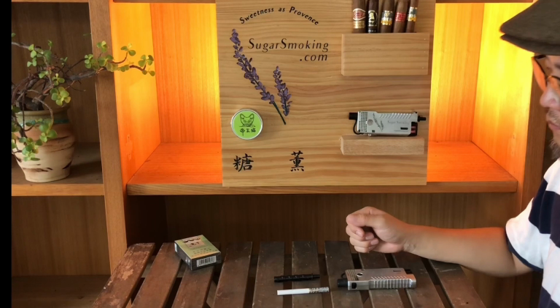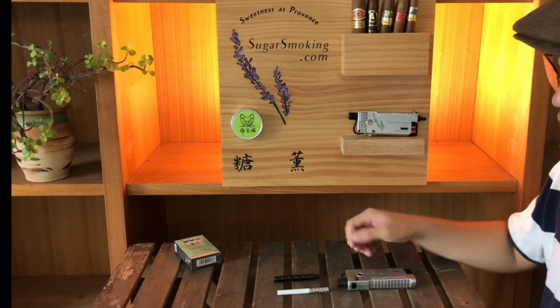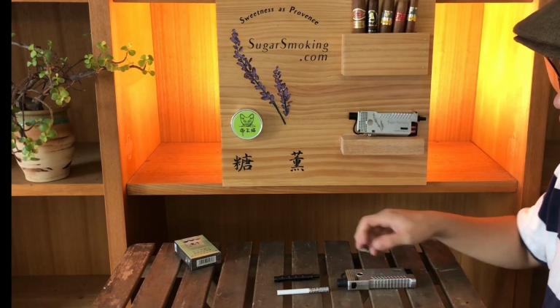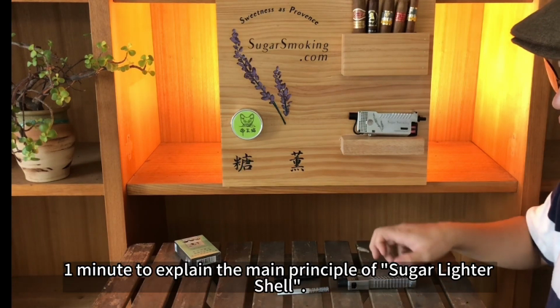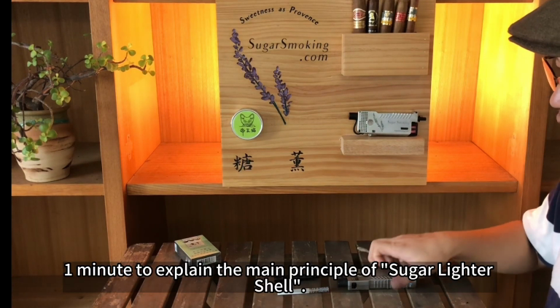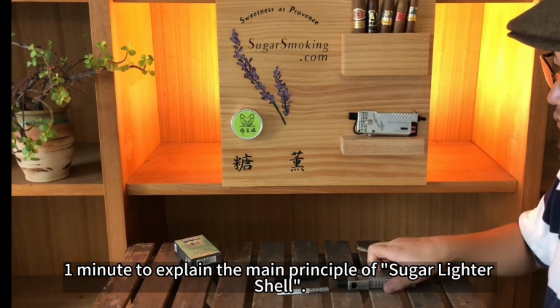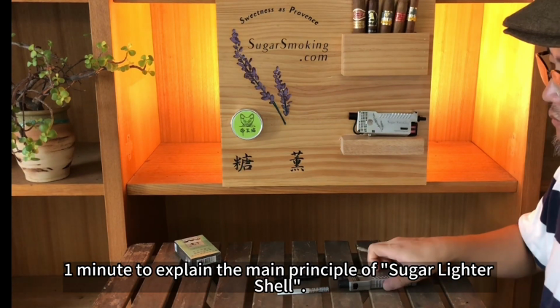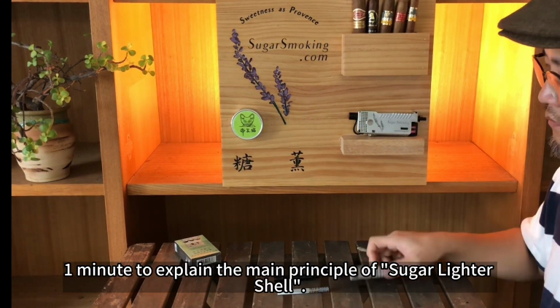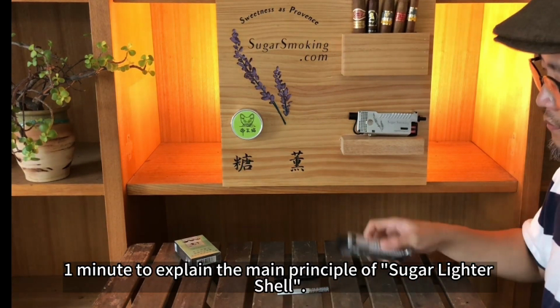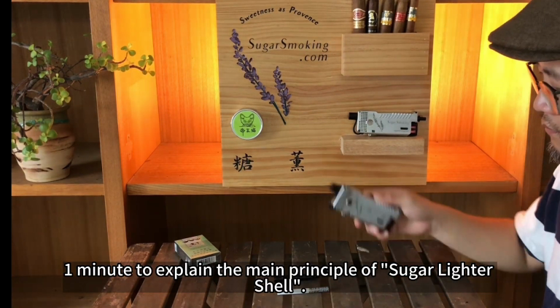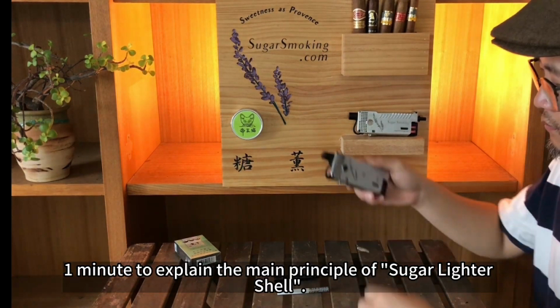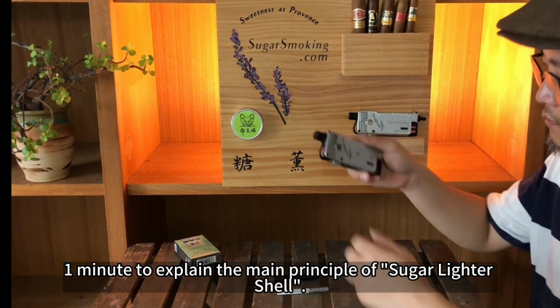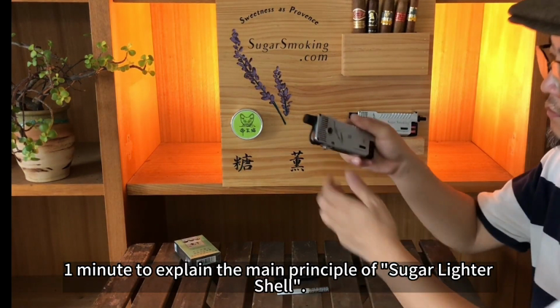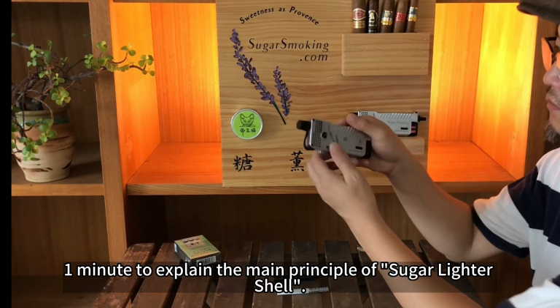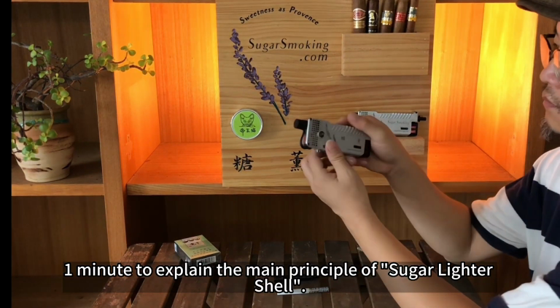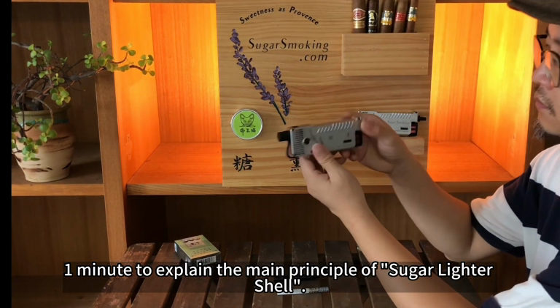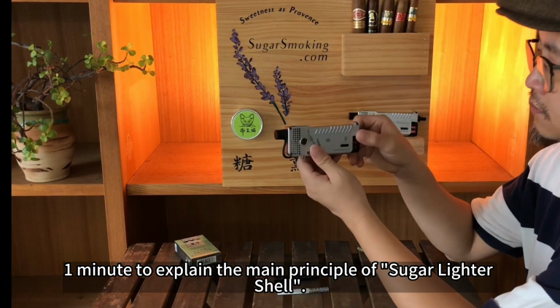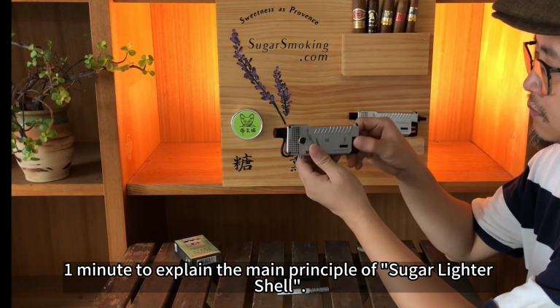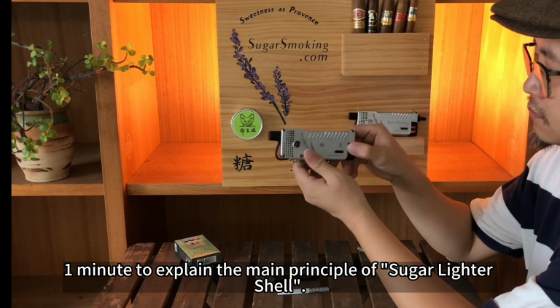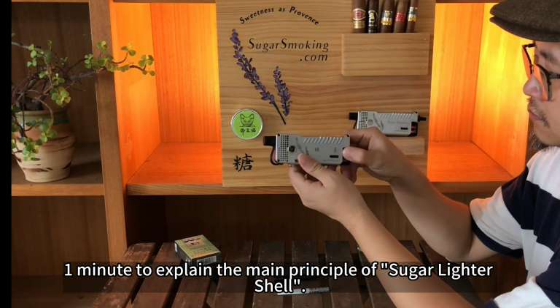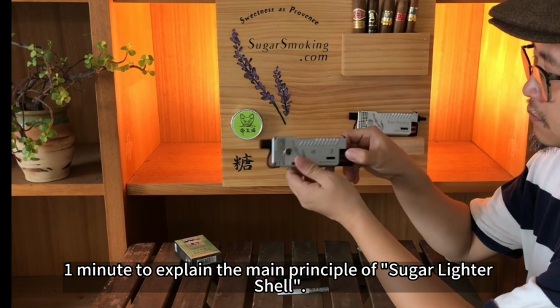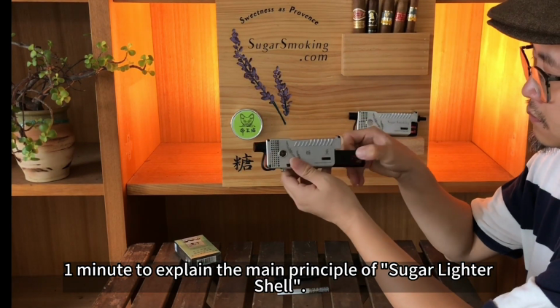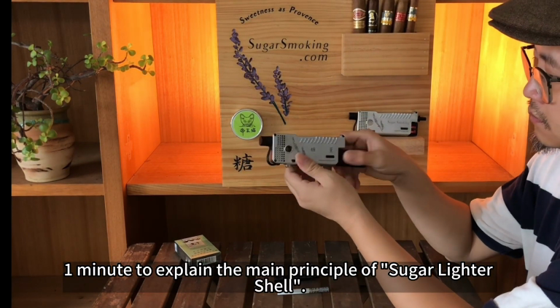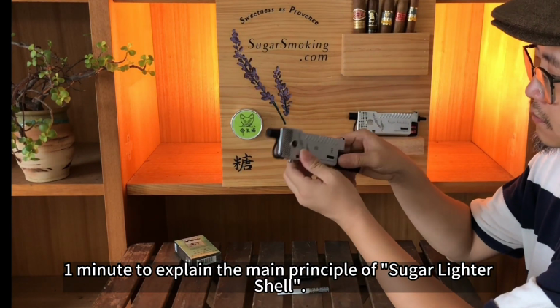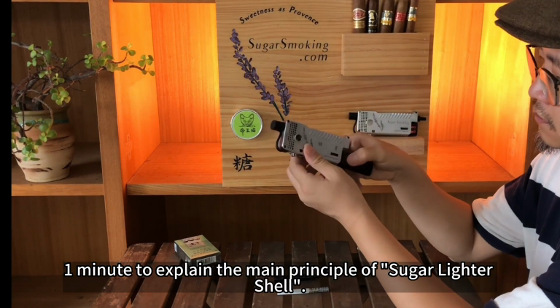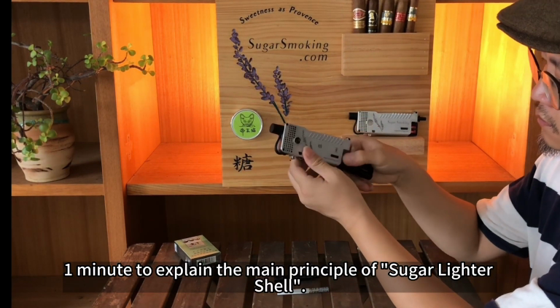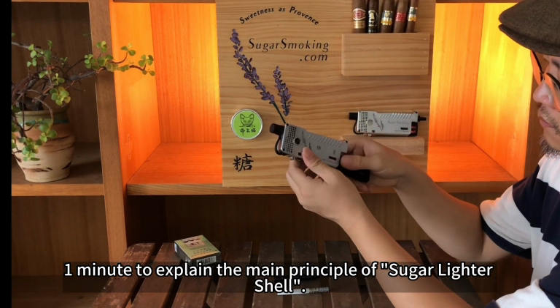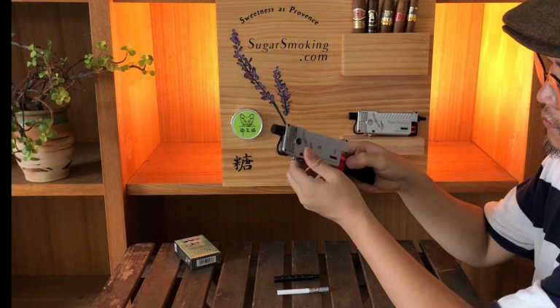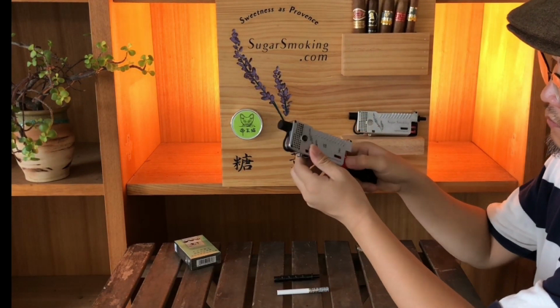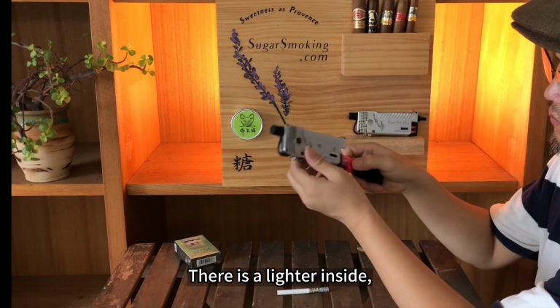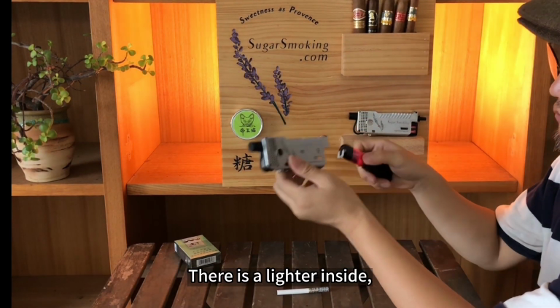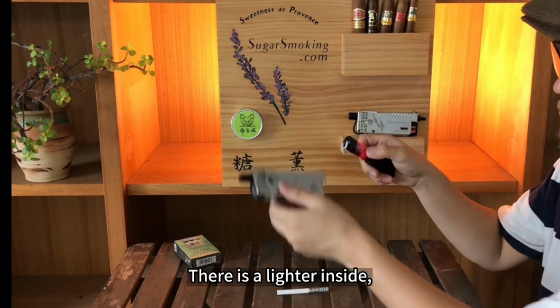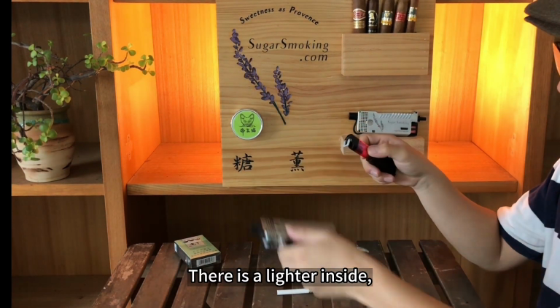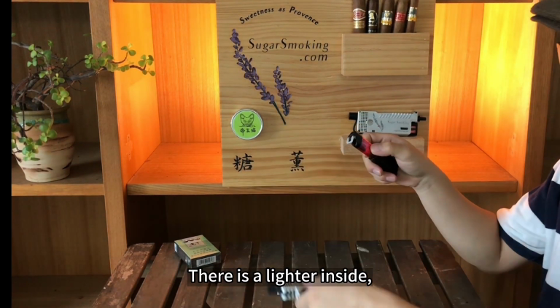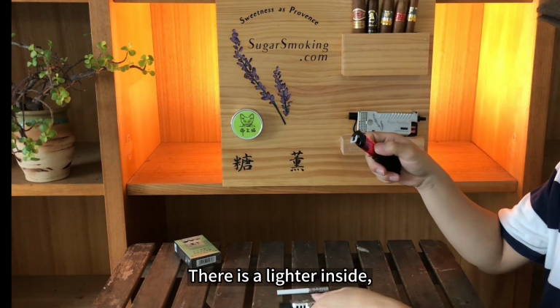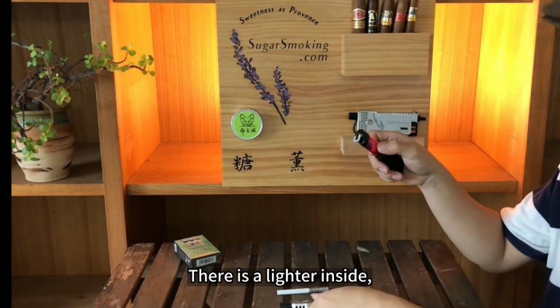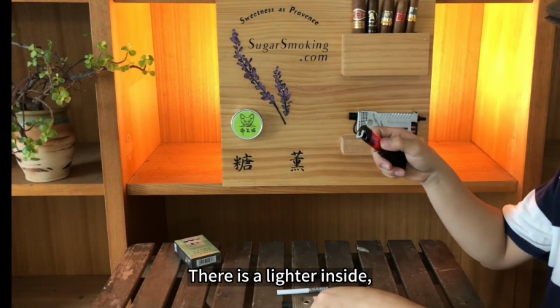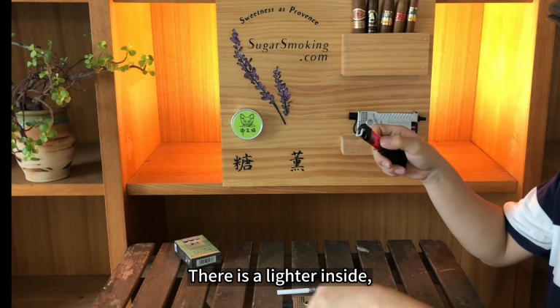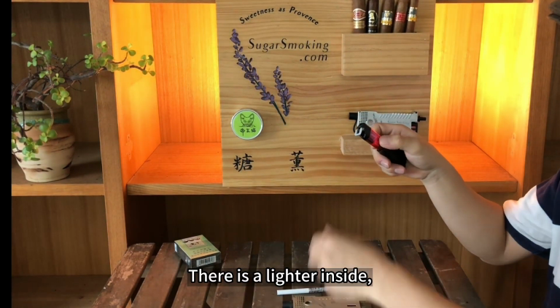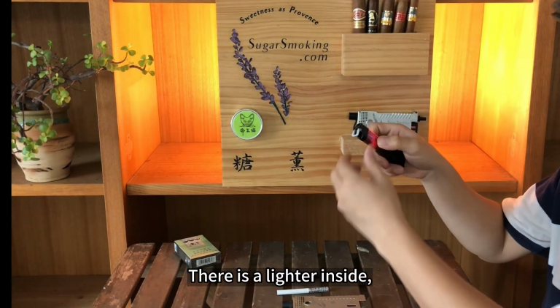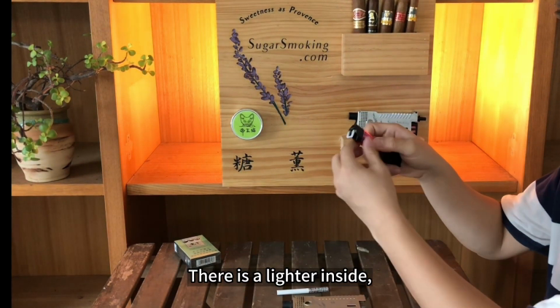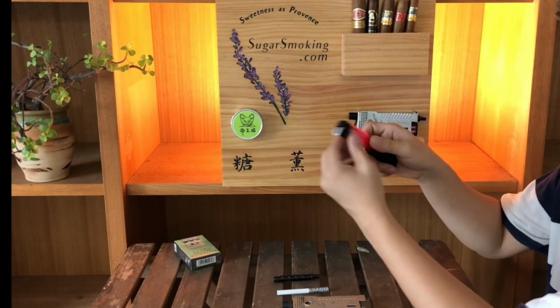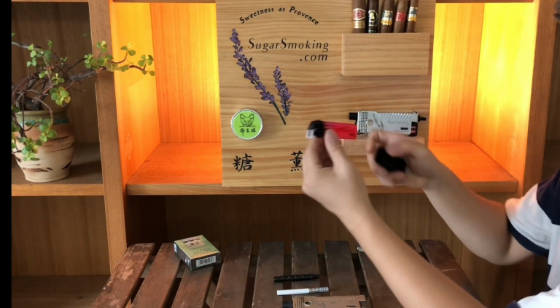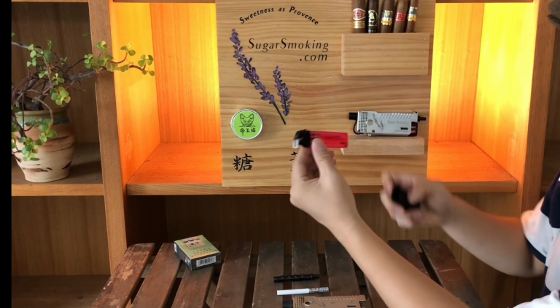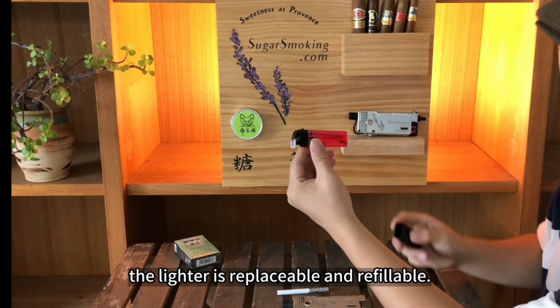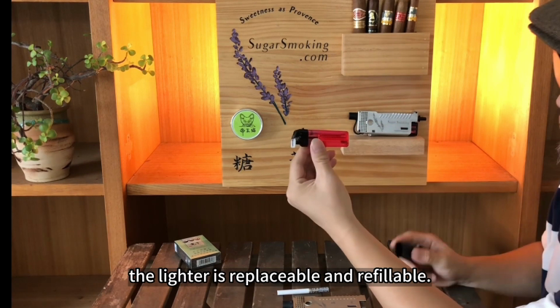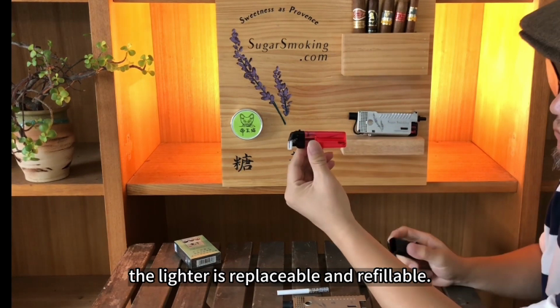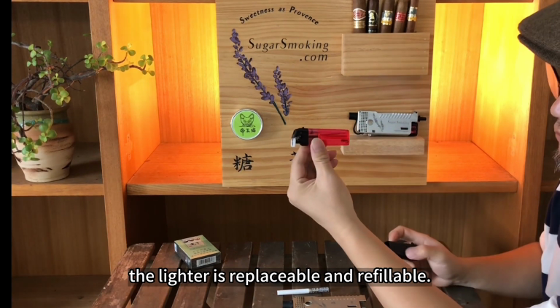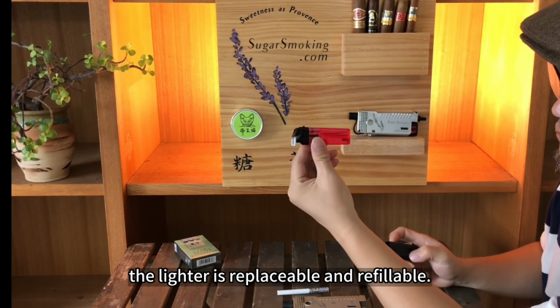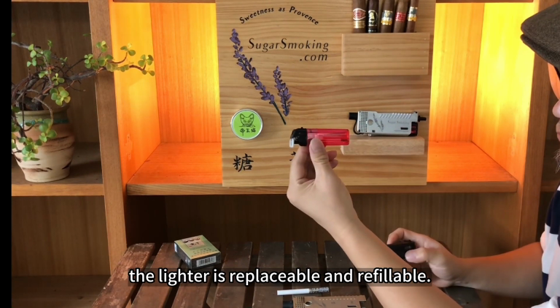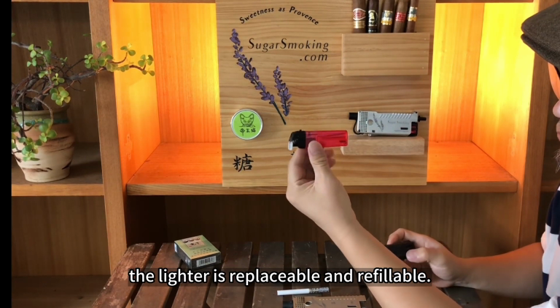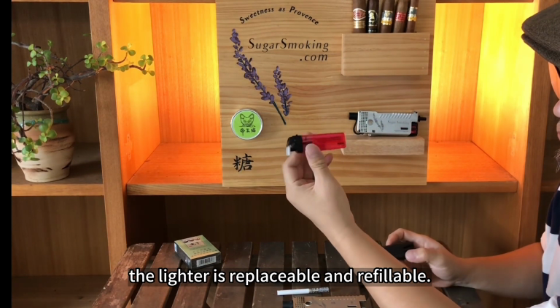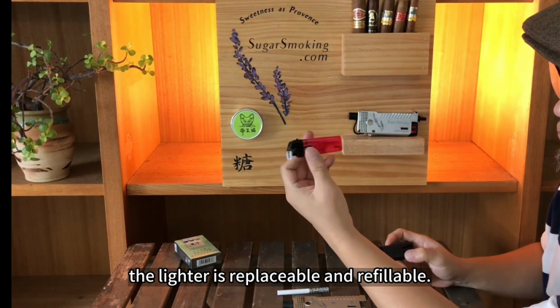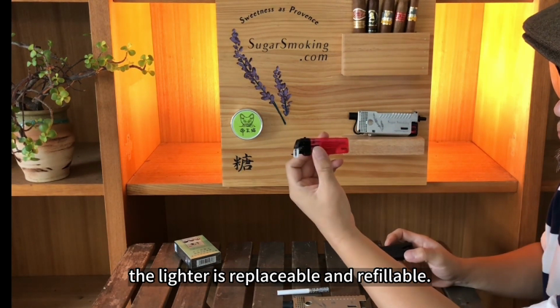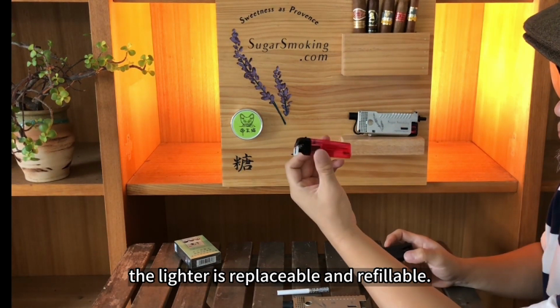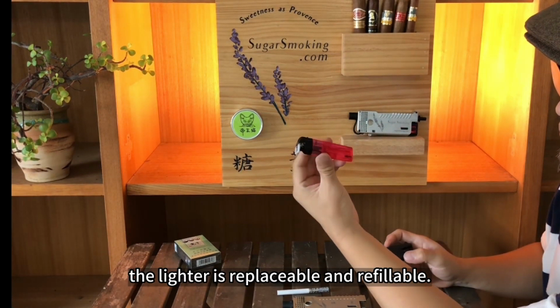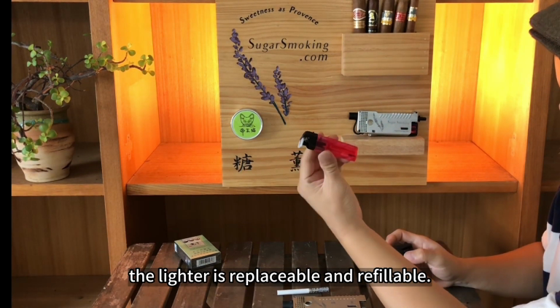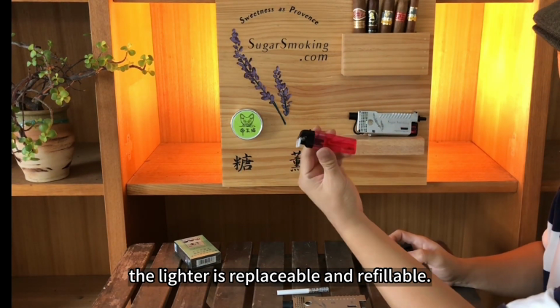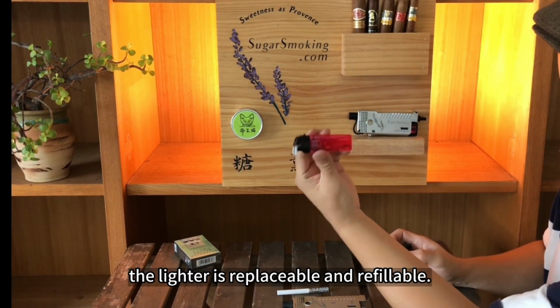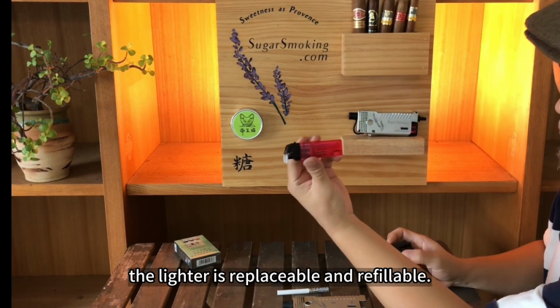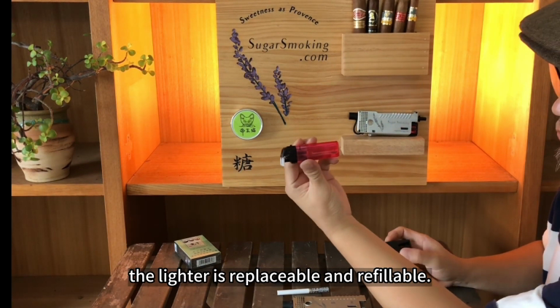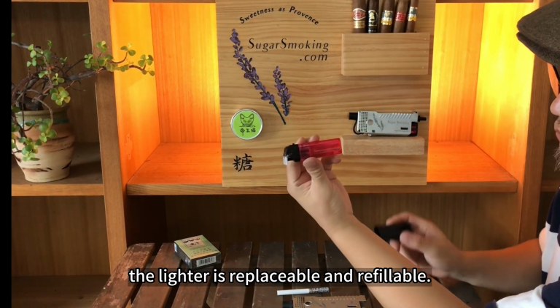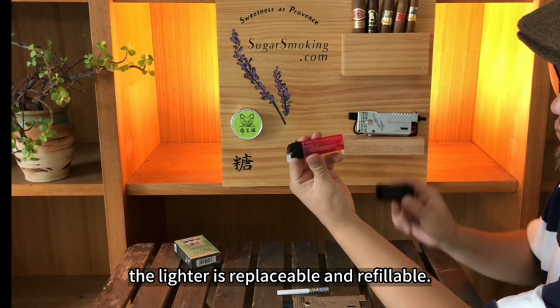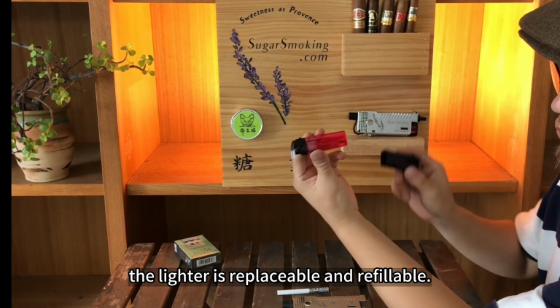One minute to explain the main principle of the sugar lighter shell. There is a lighter inside, and the lighter is replaceable and refillable.